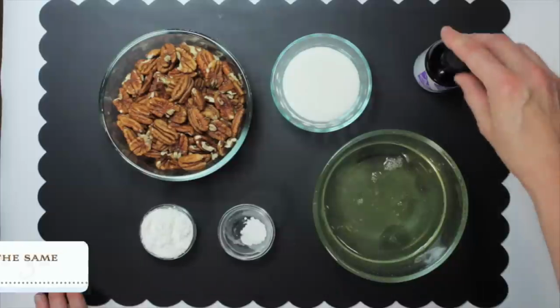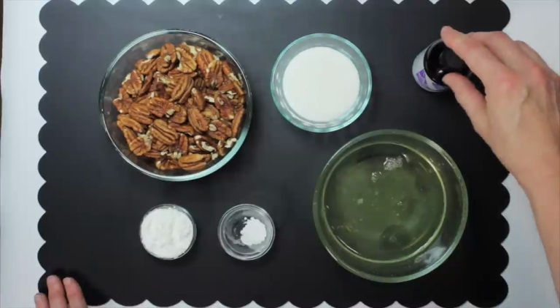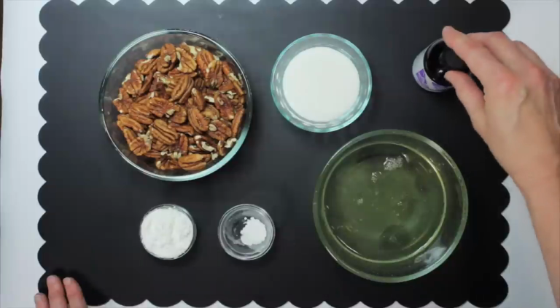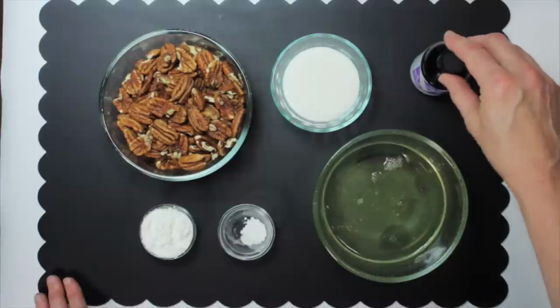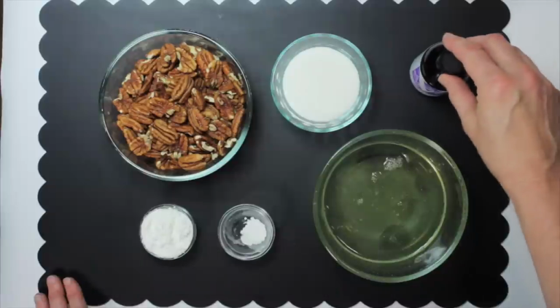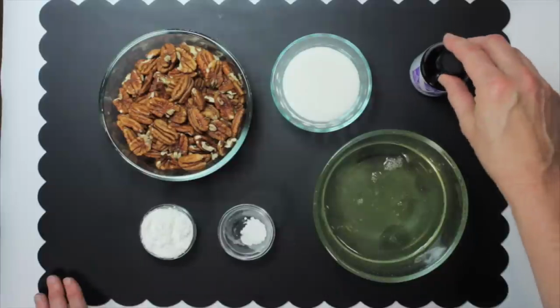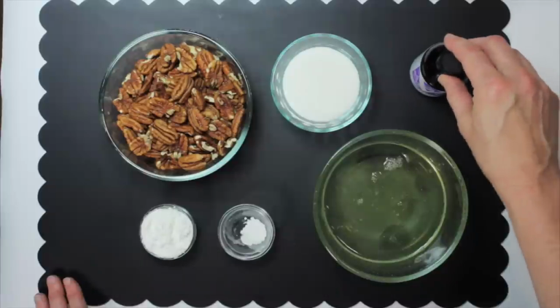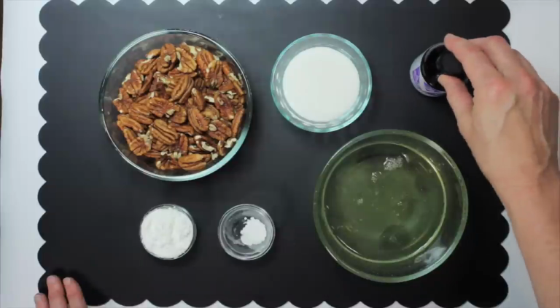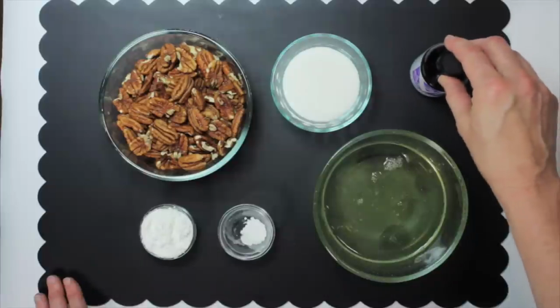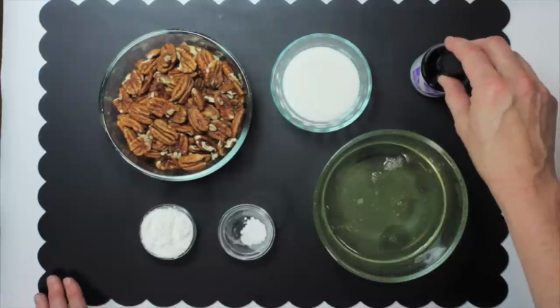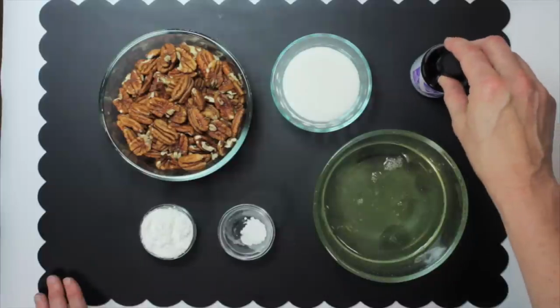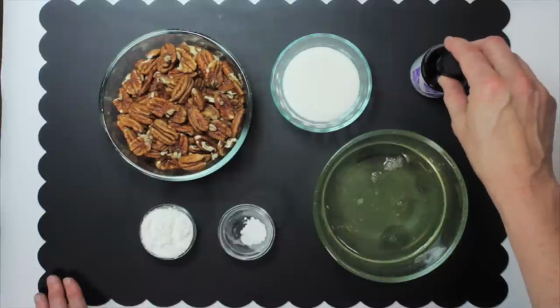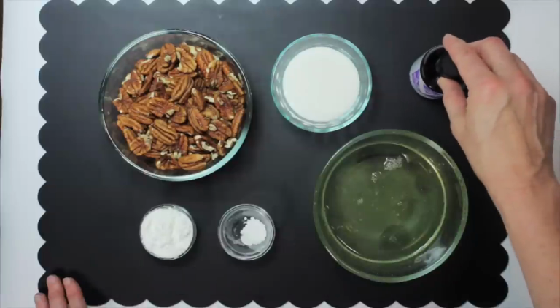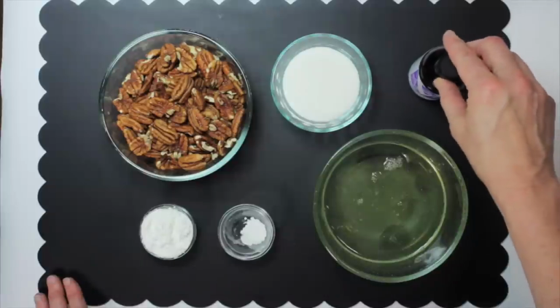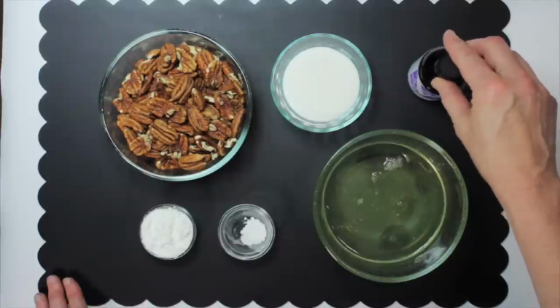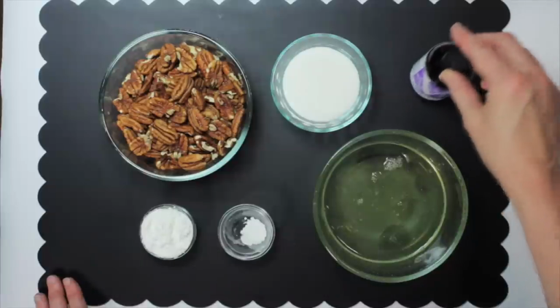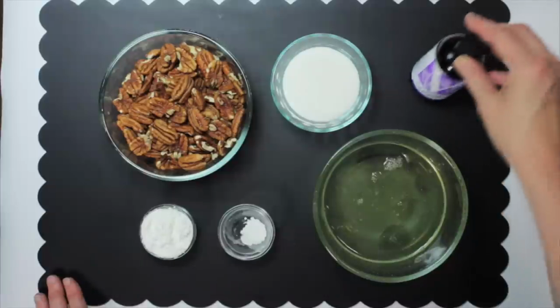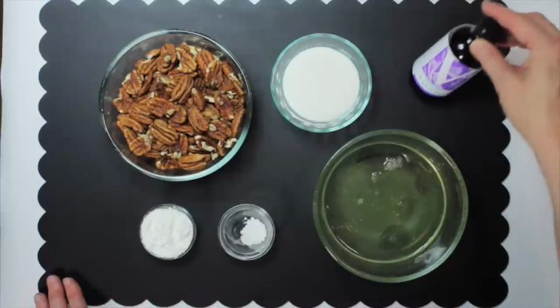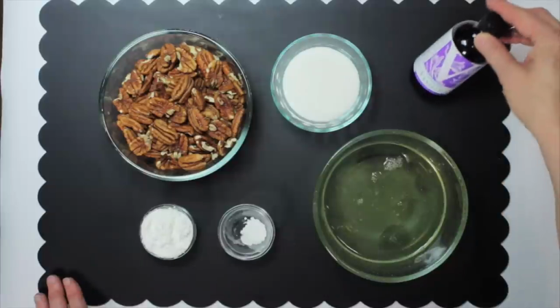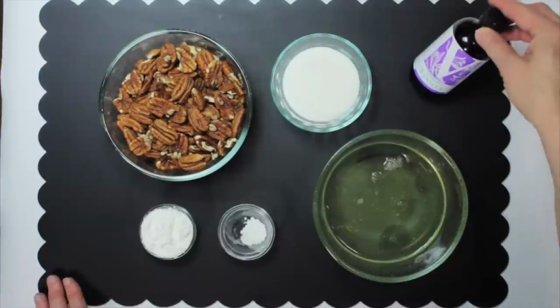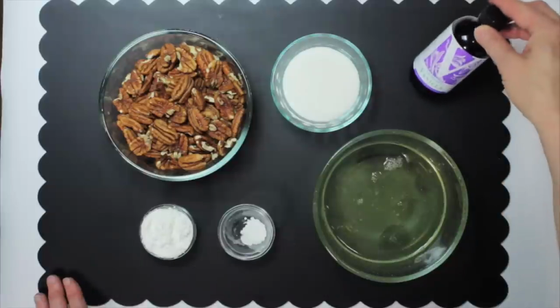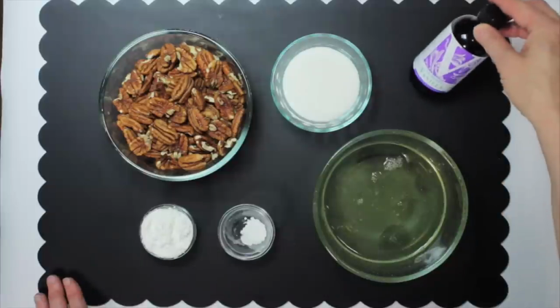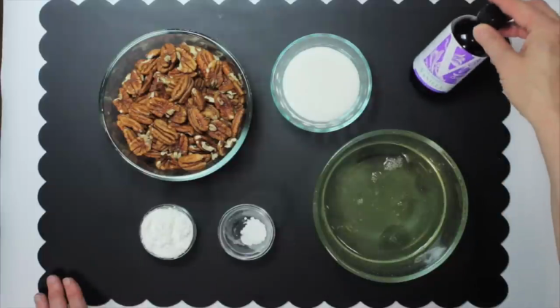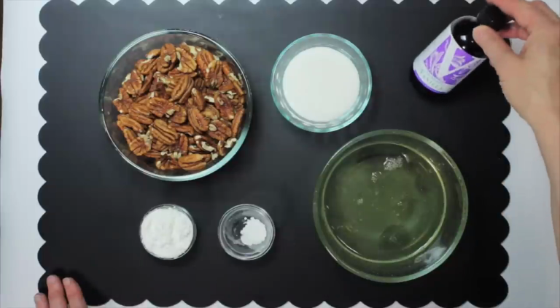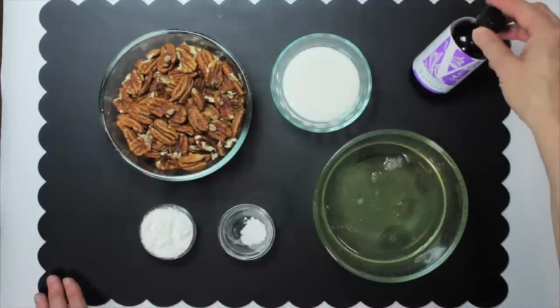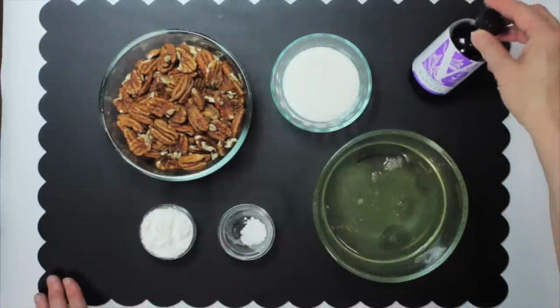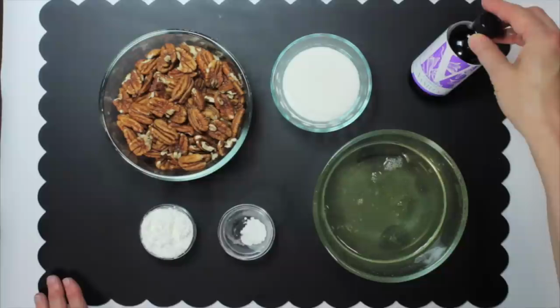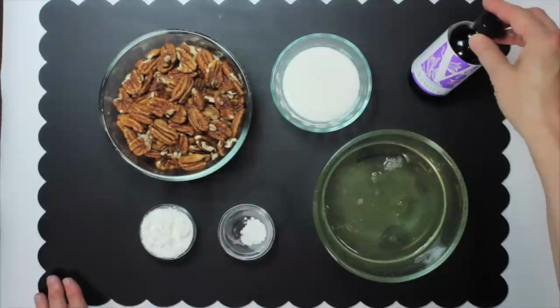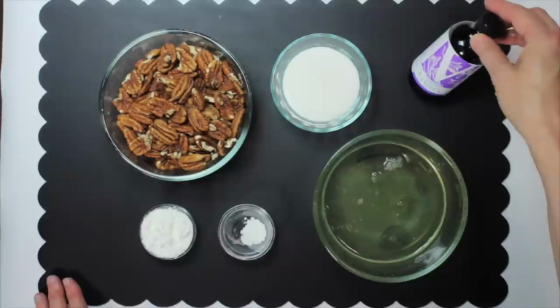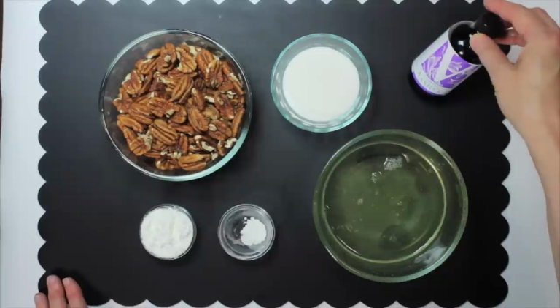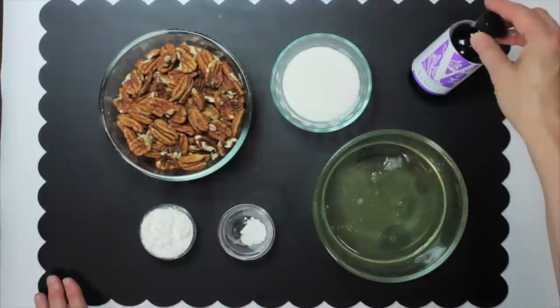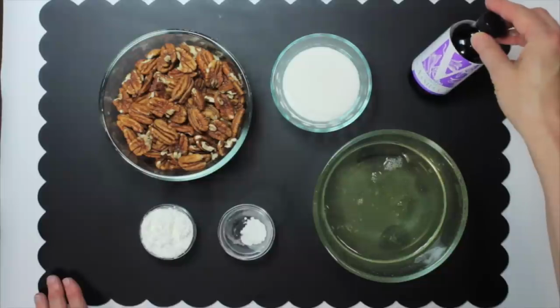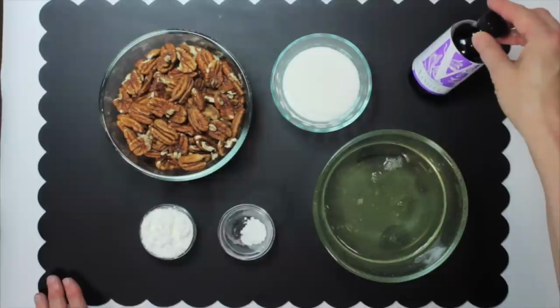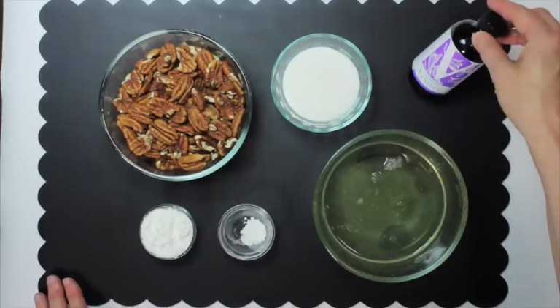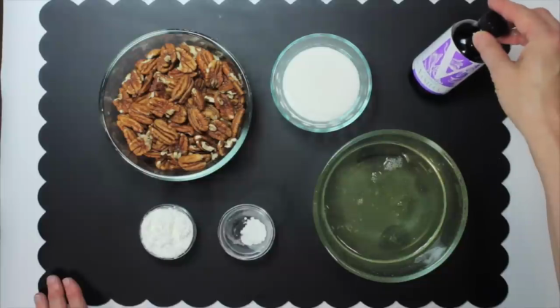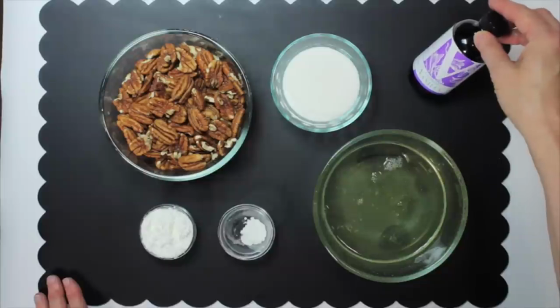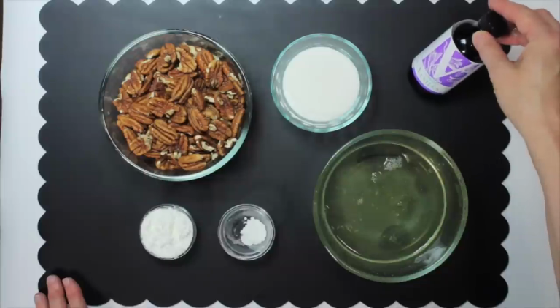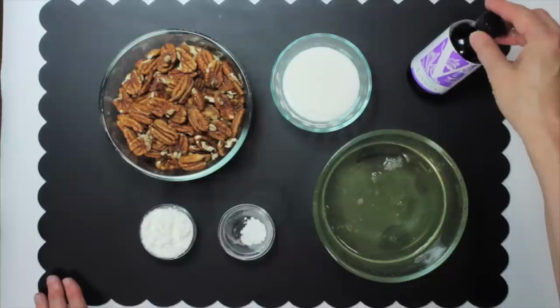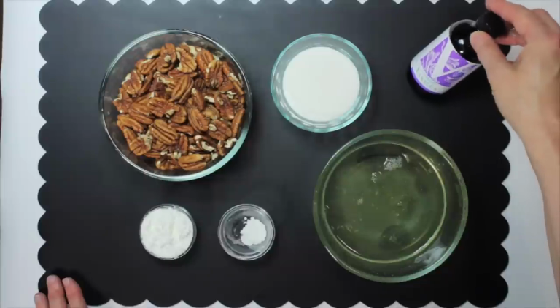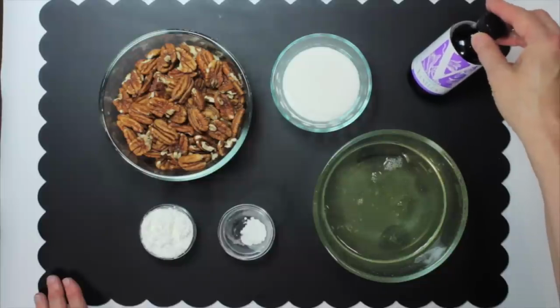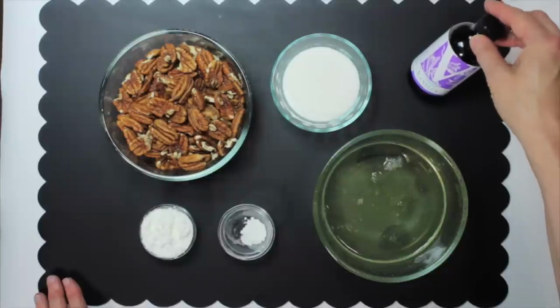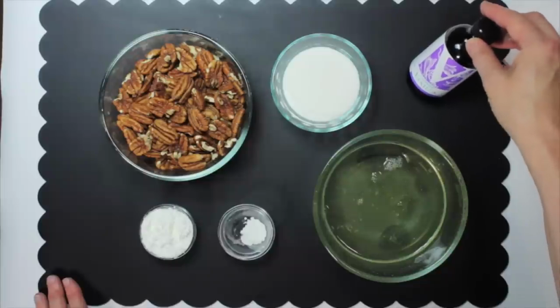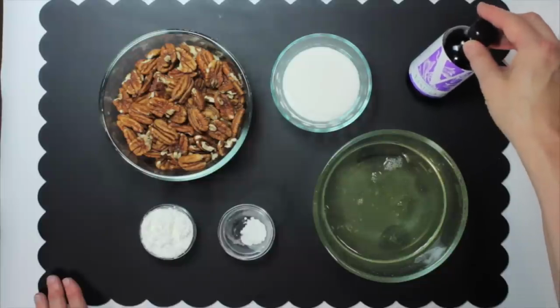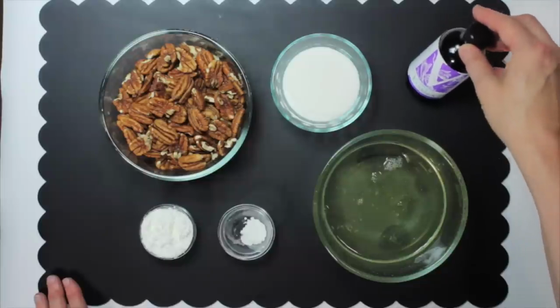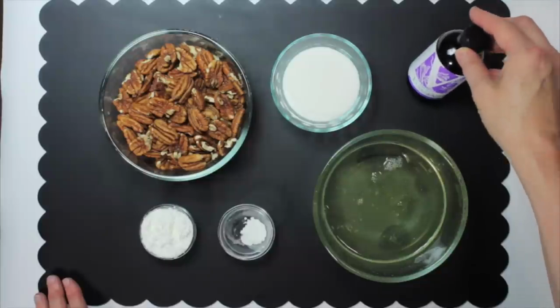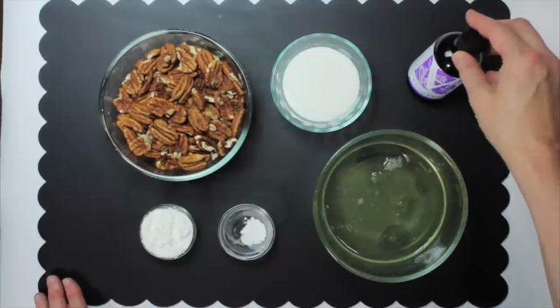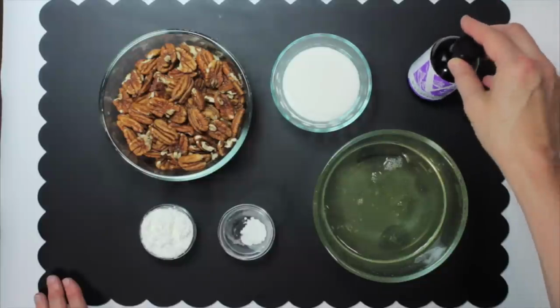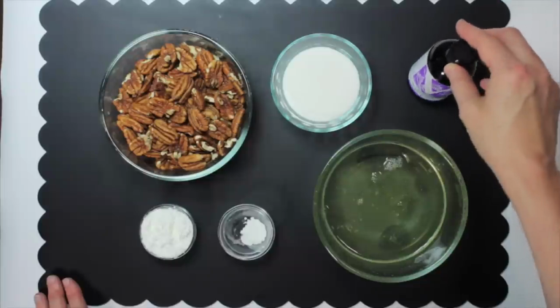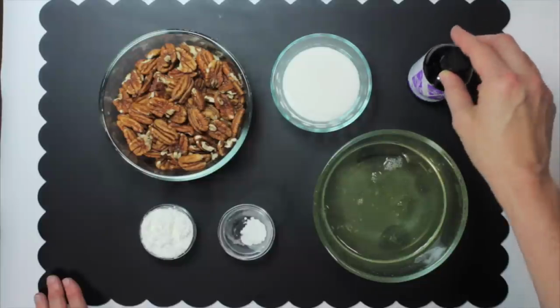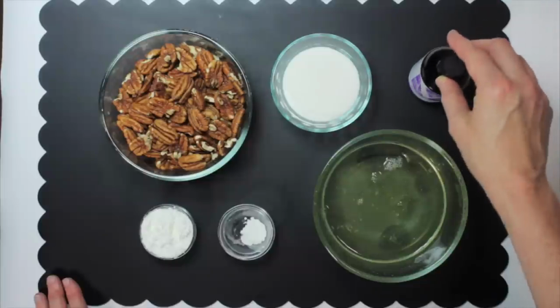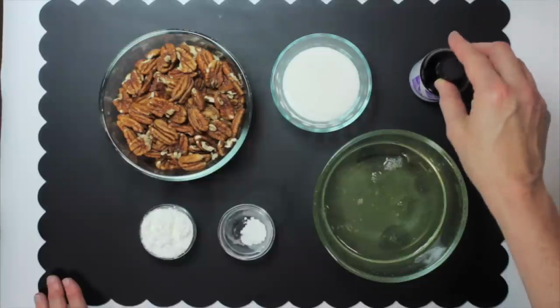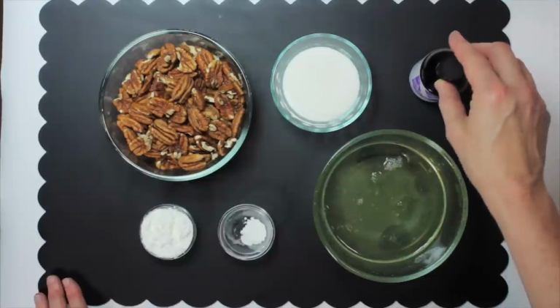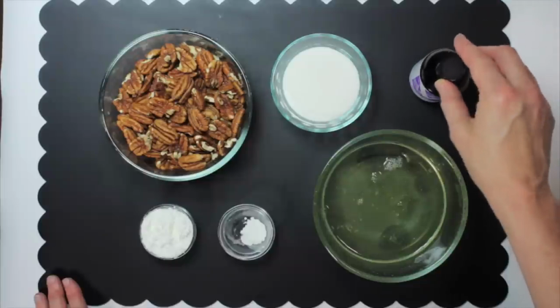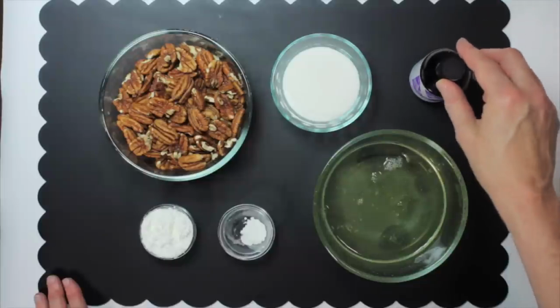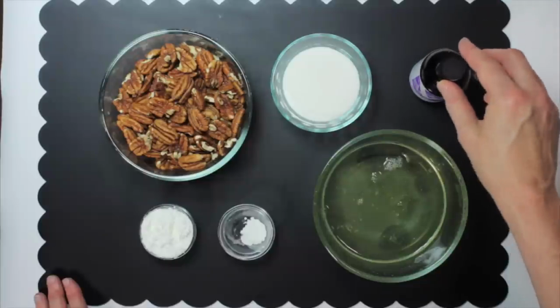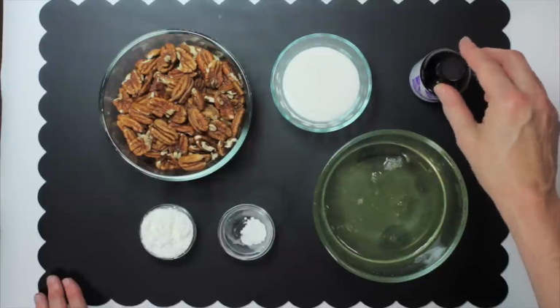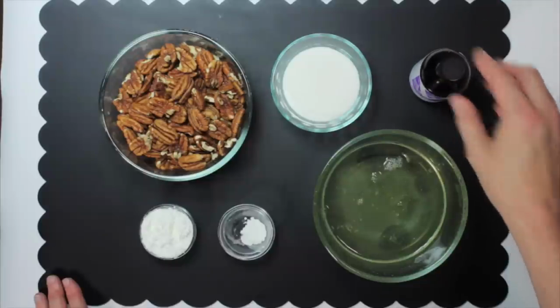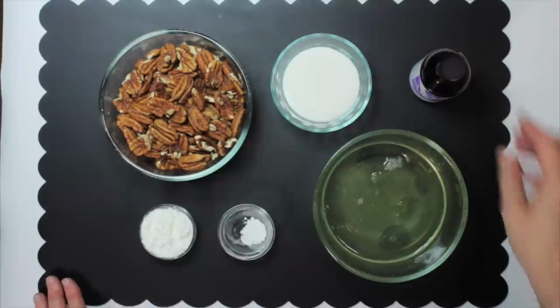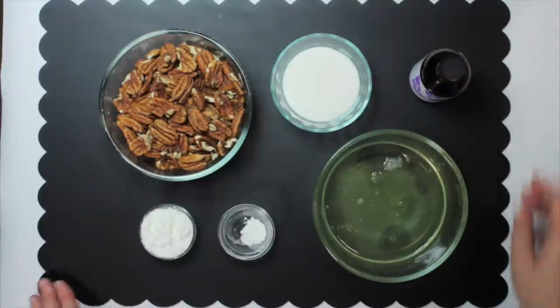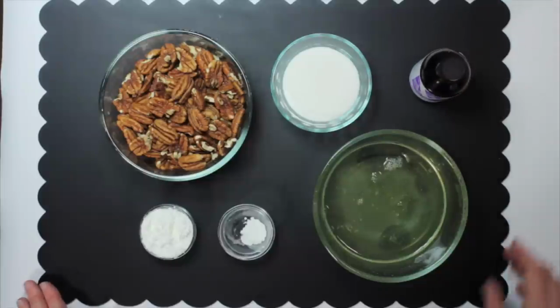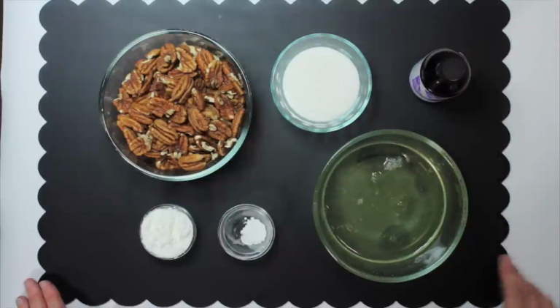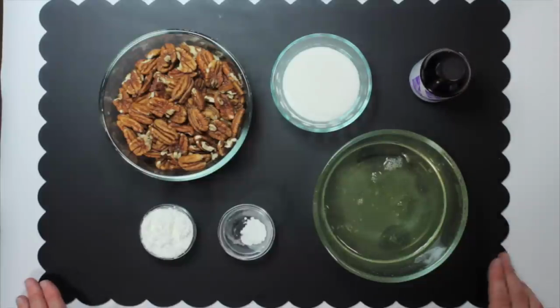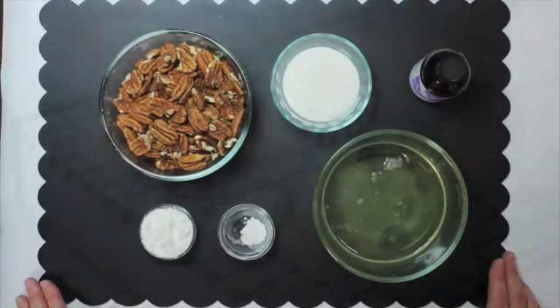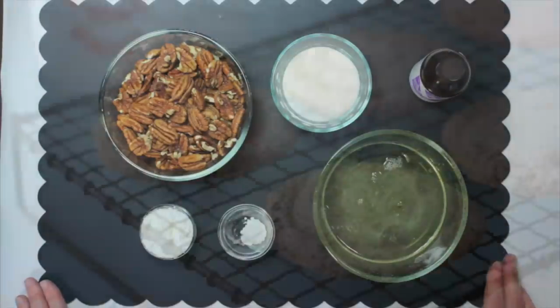Lastly, flavoring — choose a pure flavoring. I'm going to use vanilla in this, that marries well with a nut of choice.